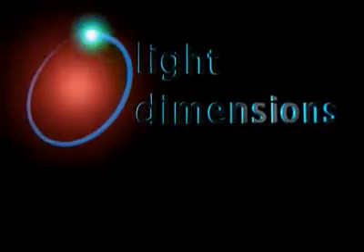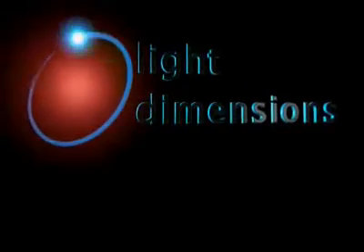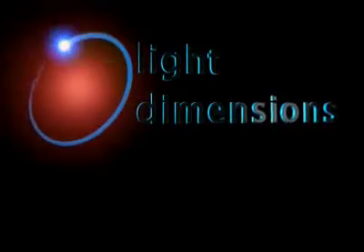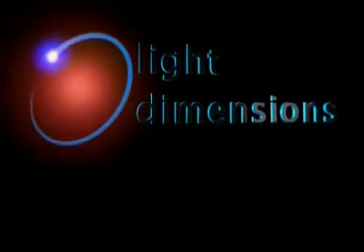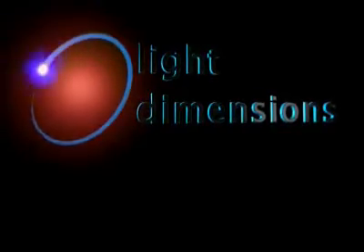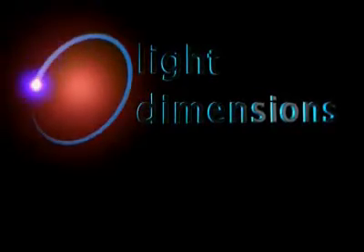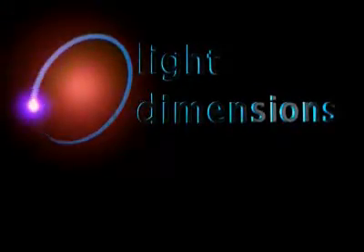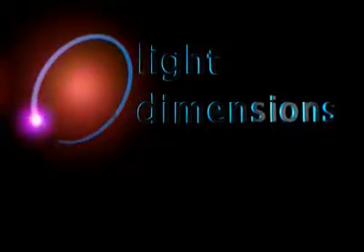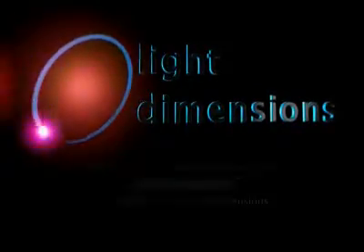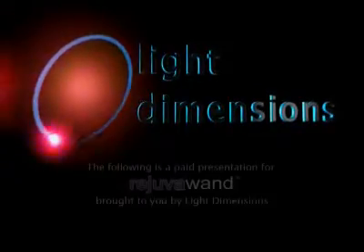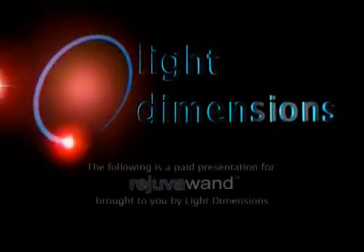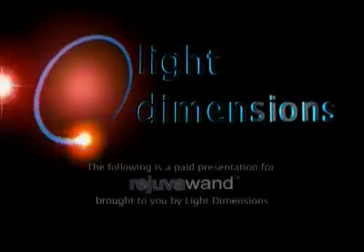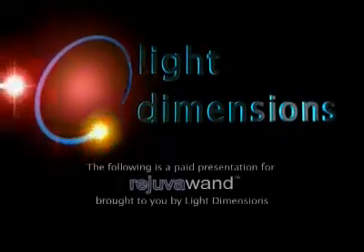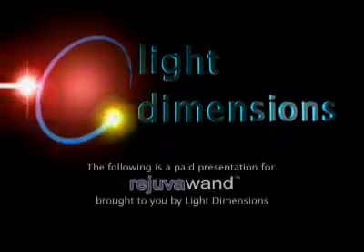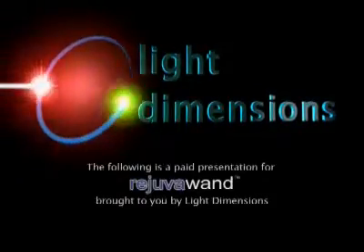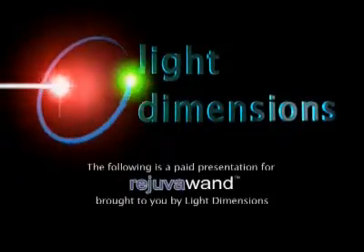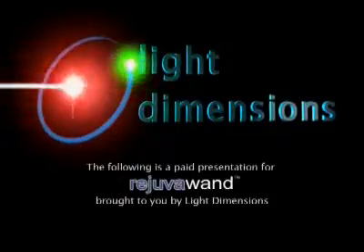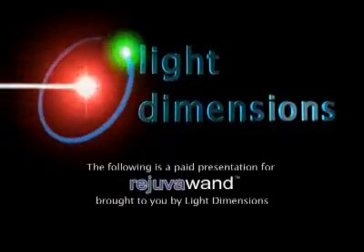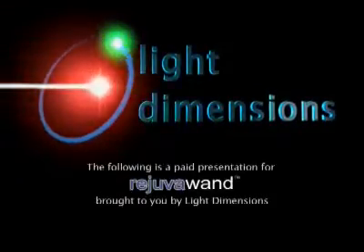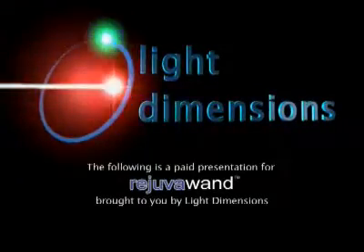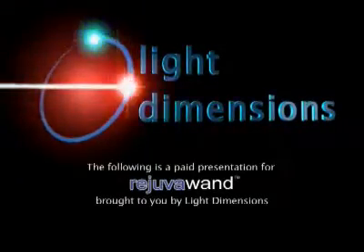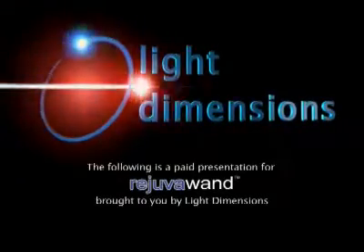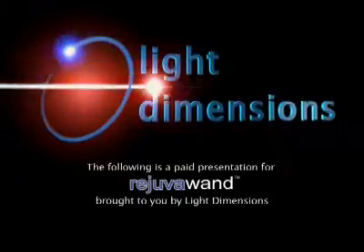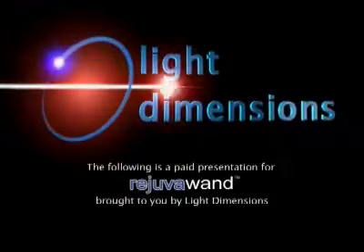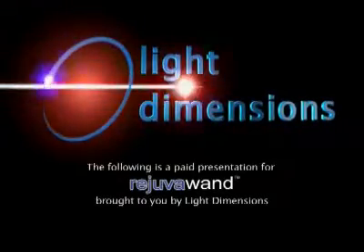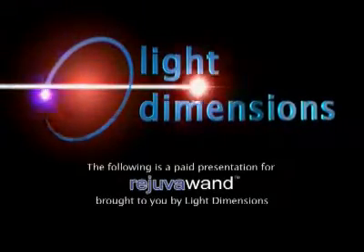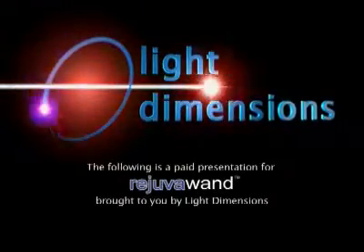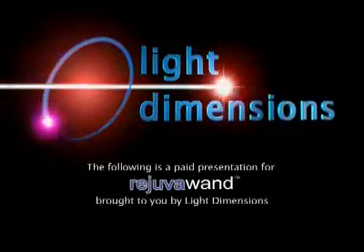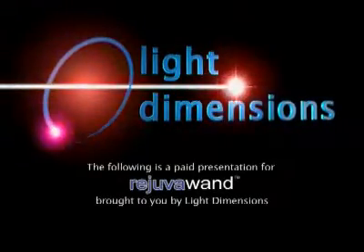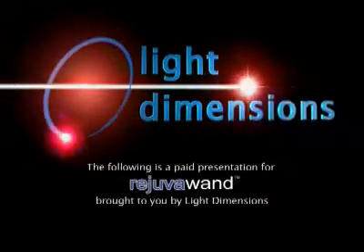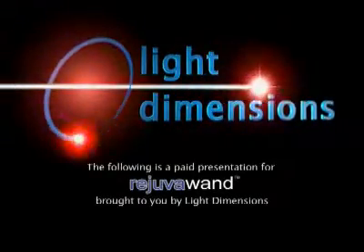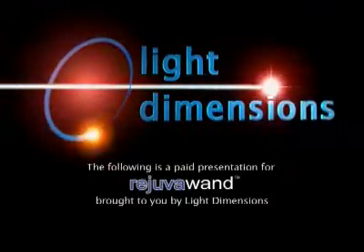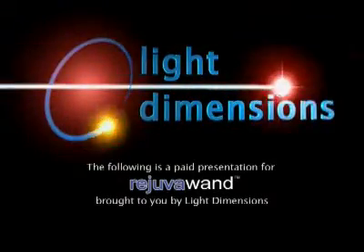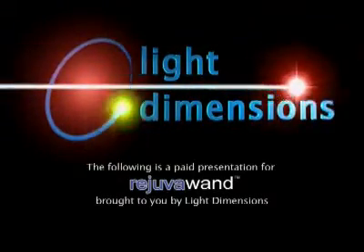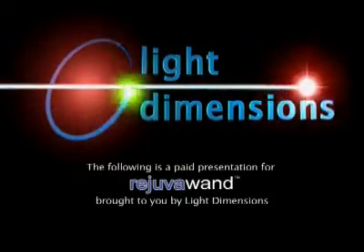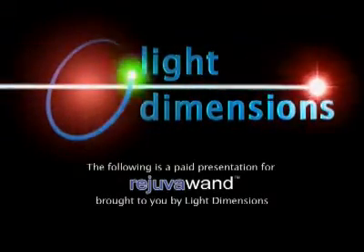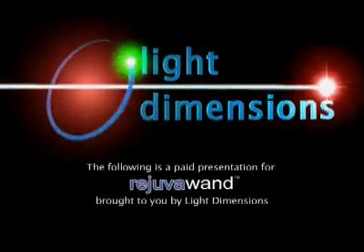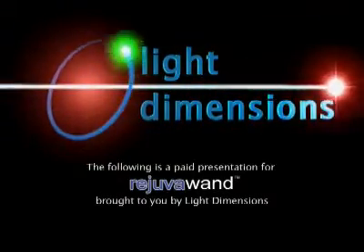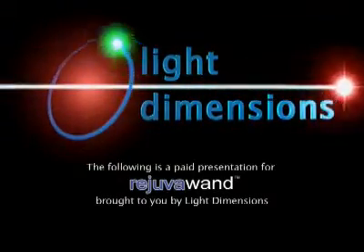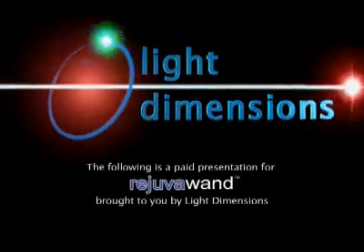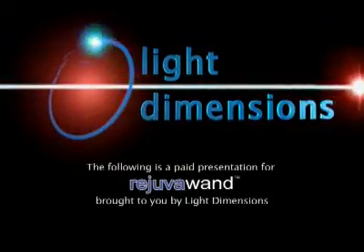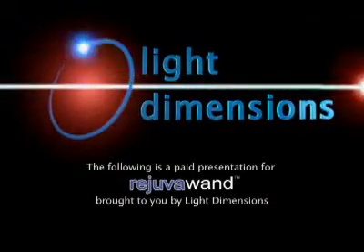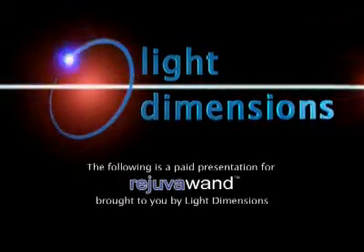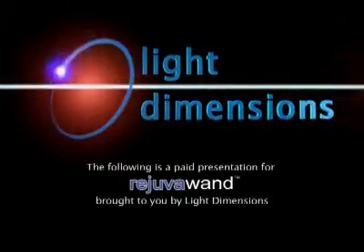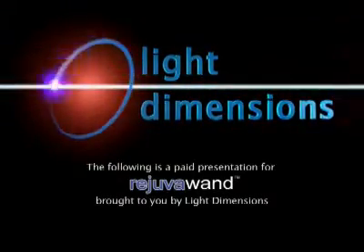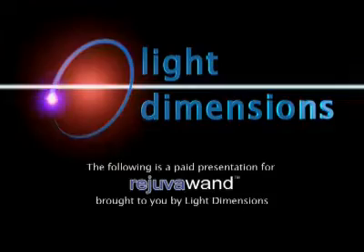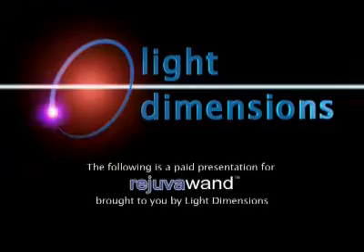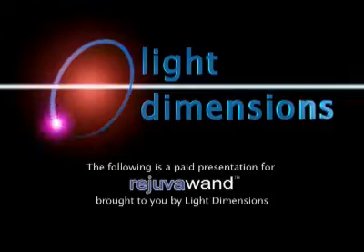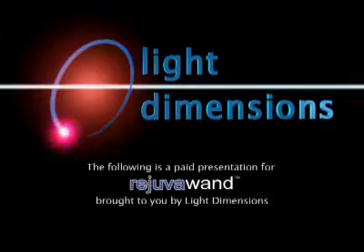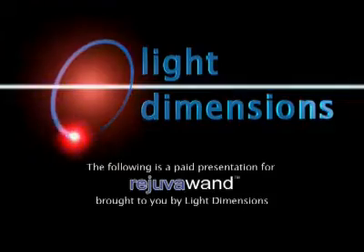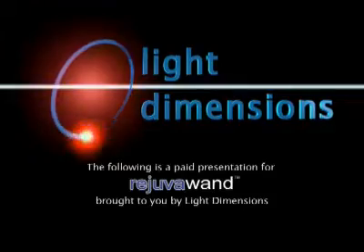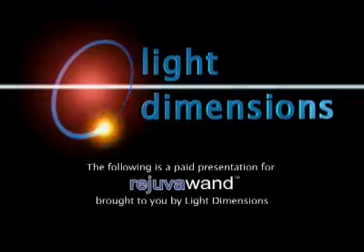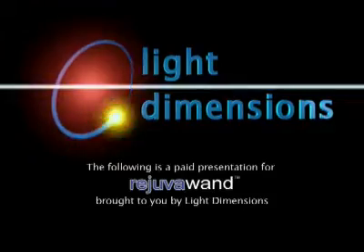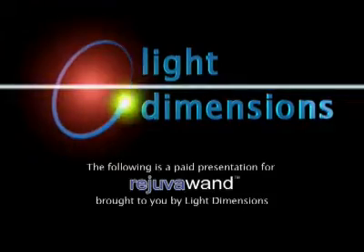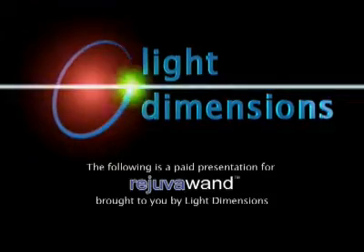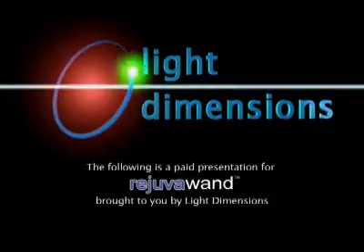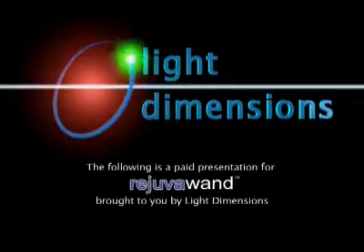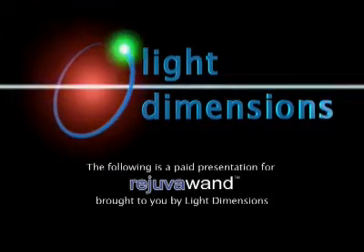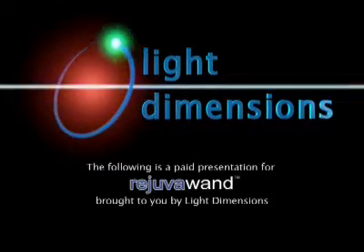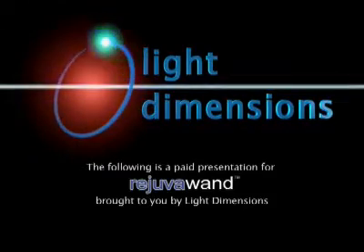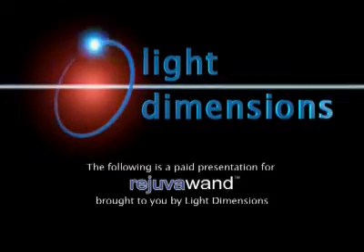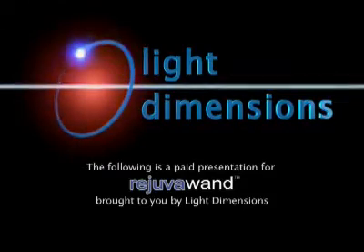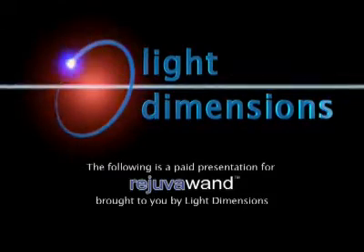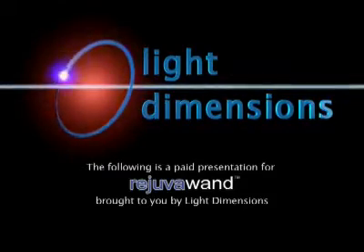The following is a paid presentation for the Rejuva Wand and the Rejuva Skin Care System, brought to you by Light Dimensions.